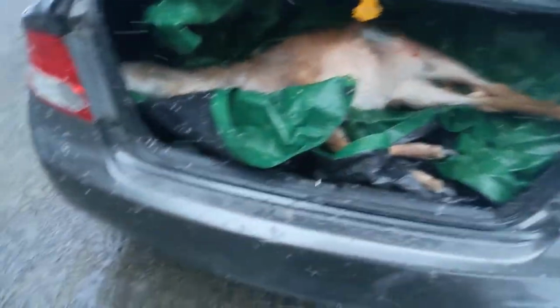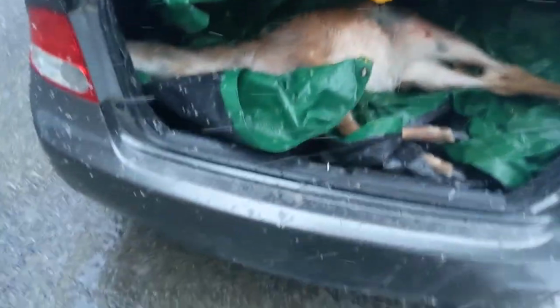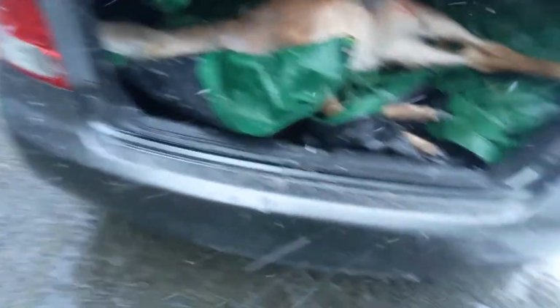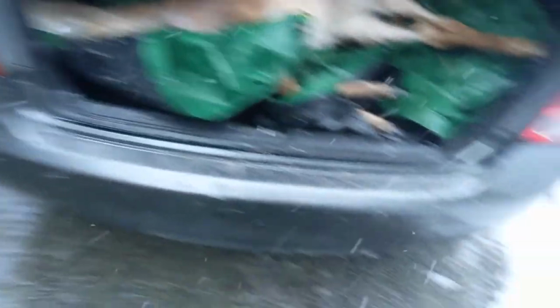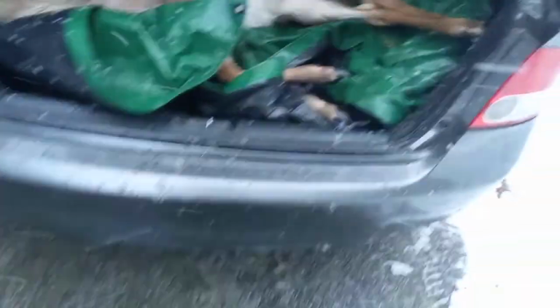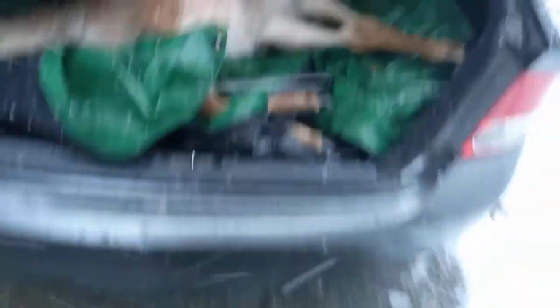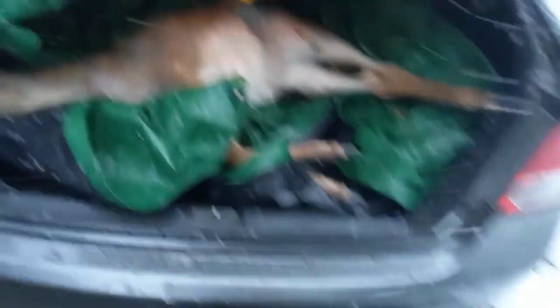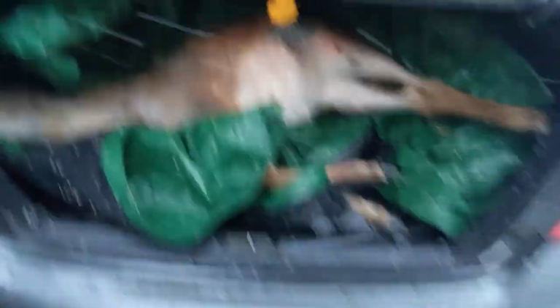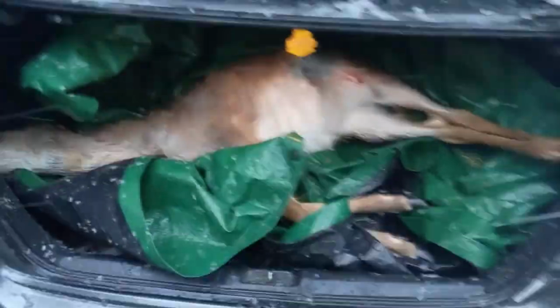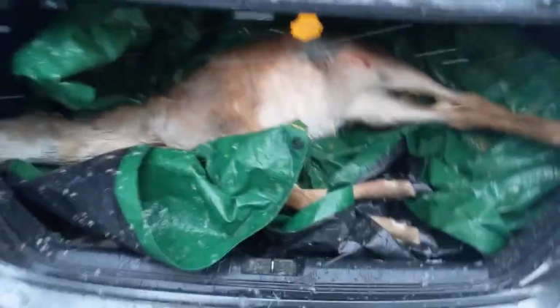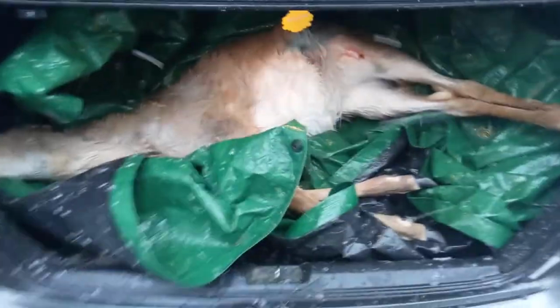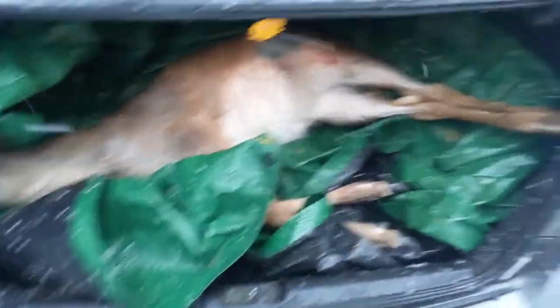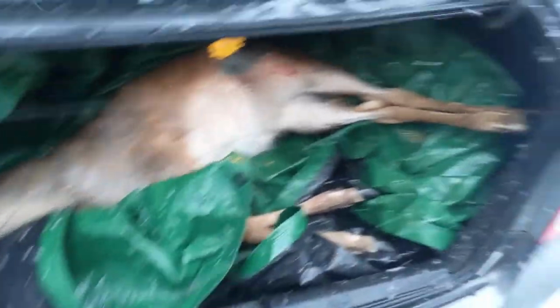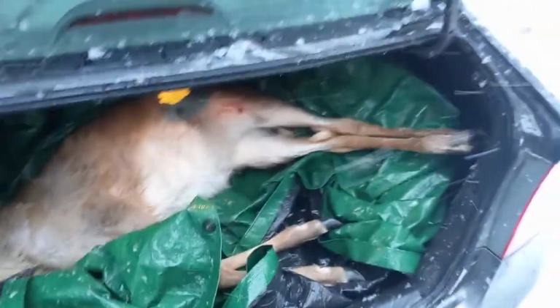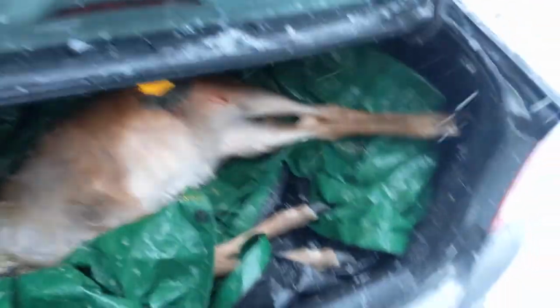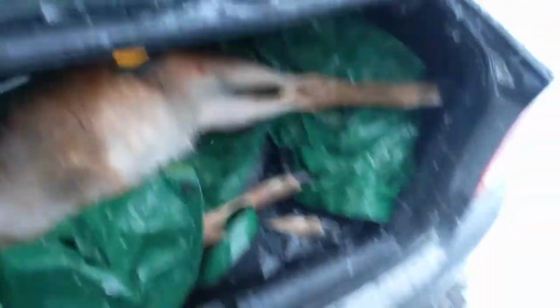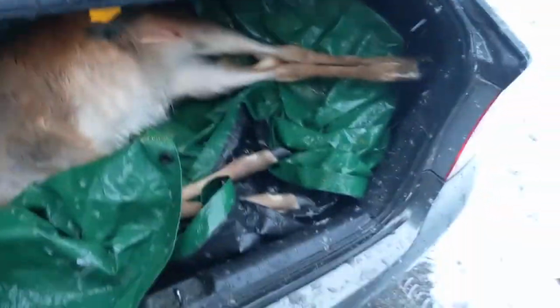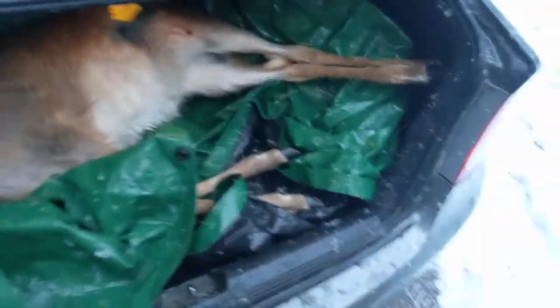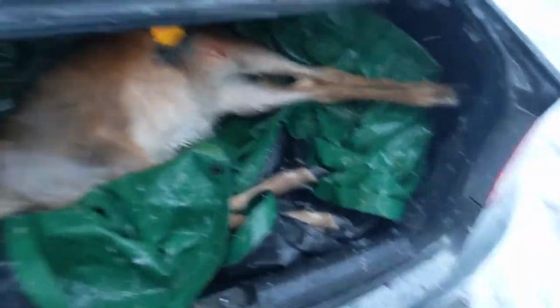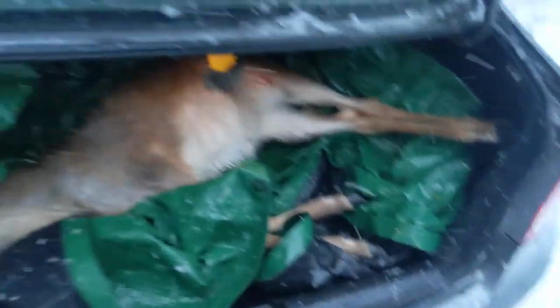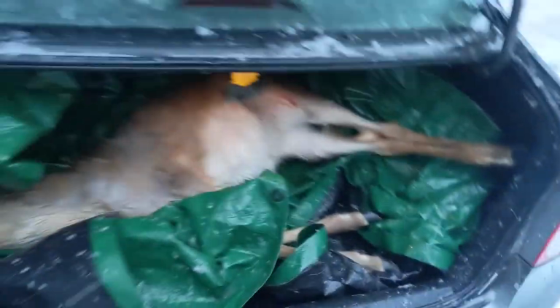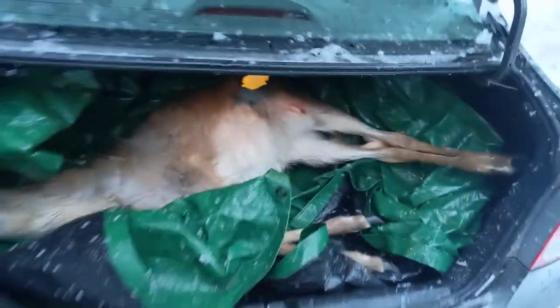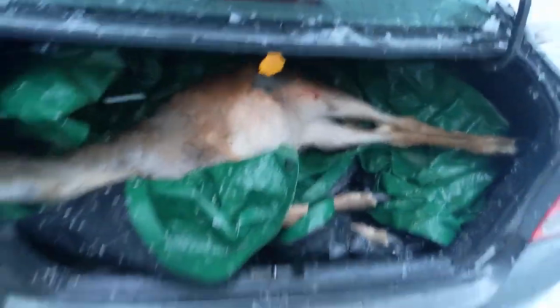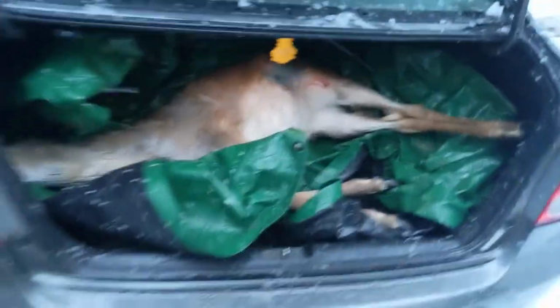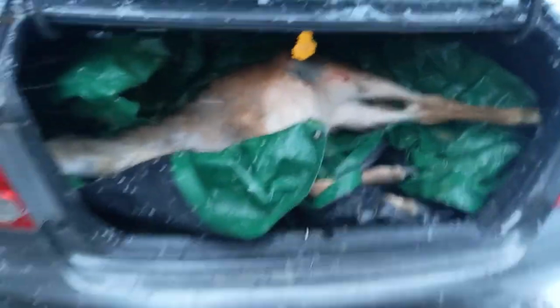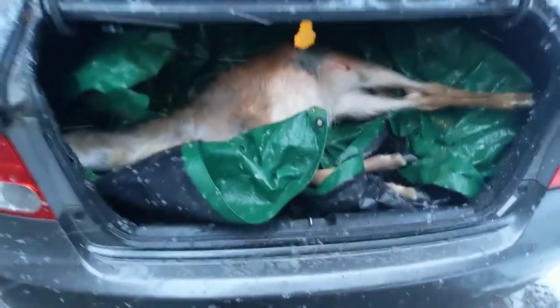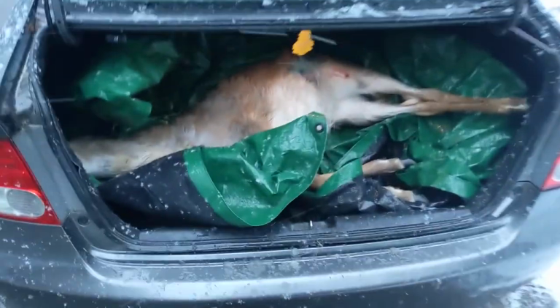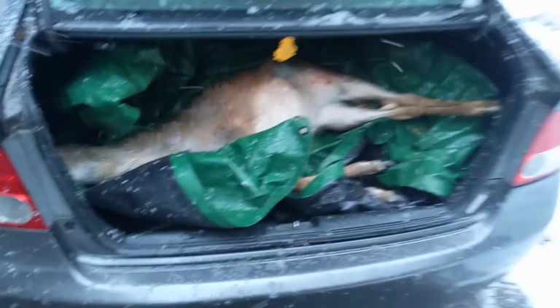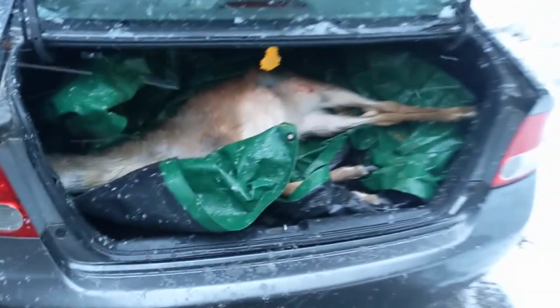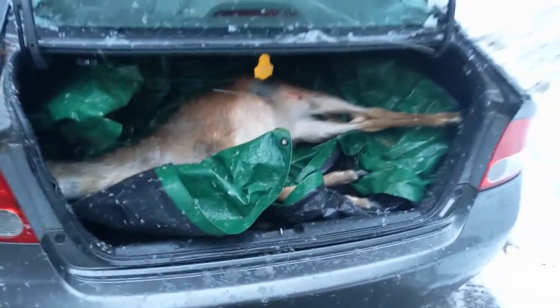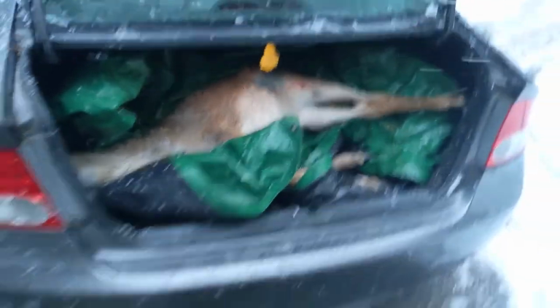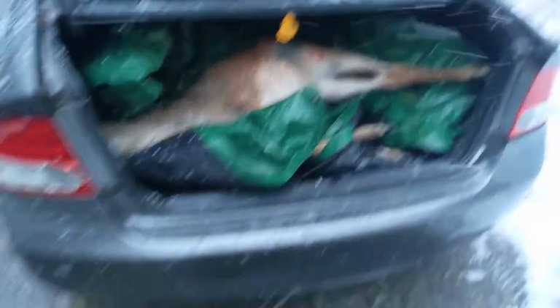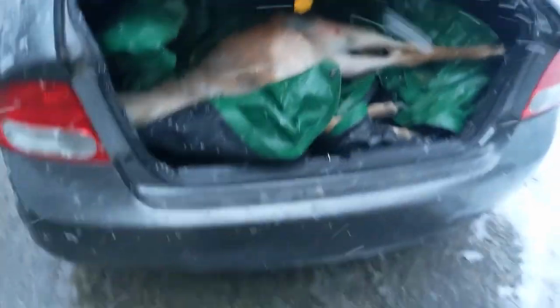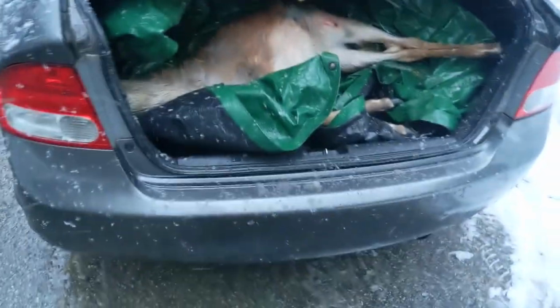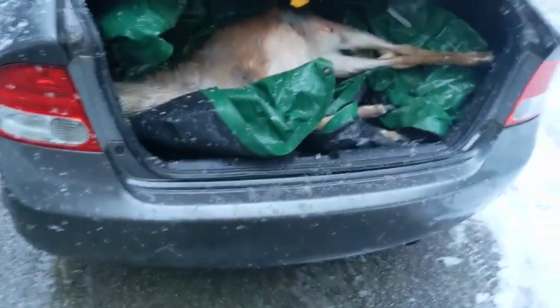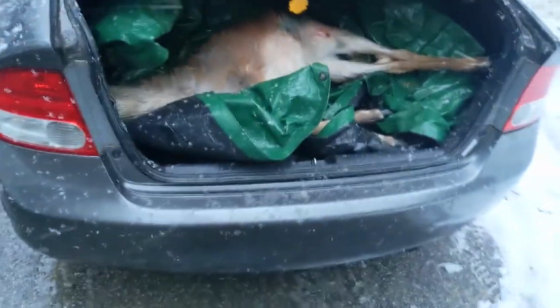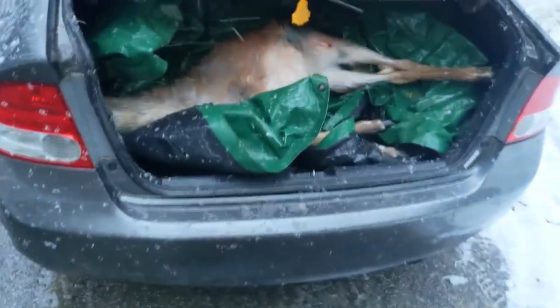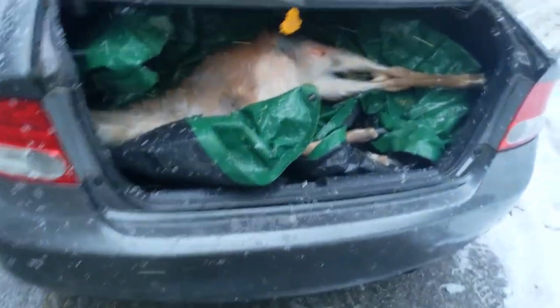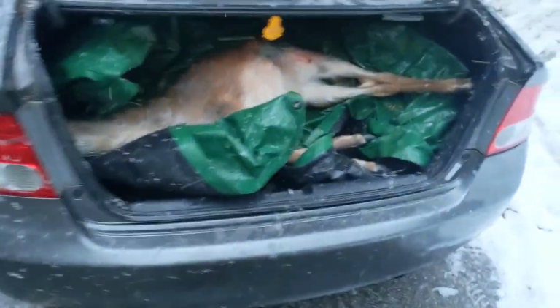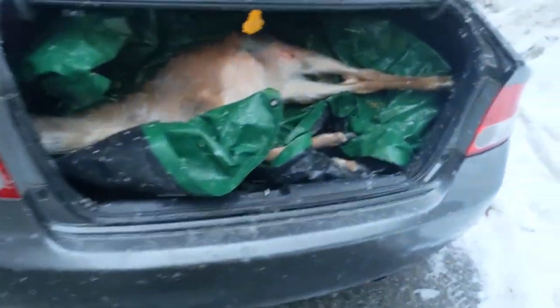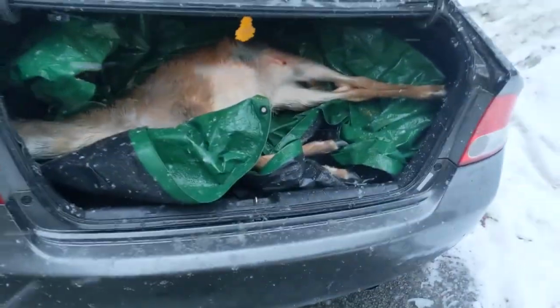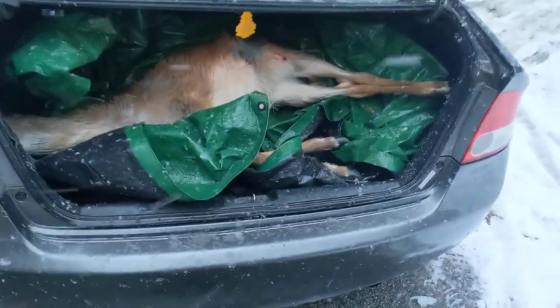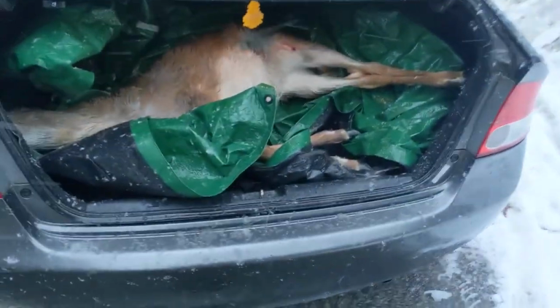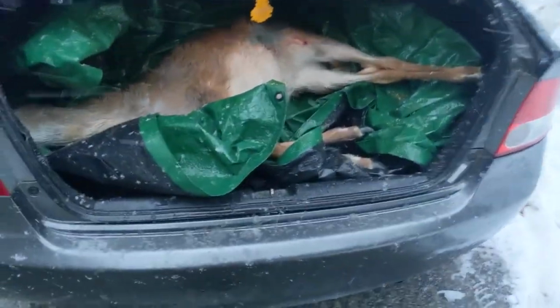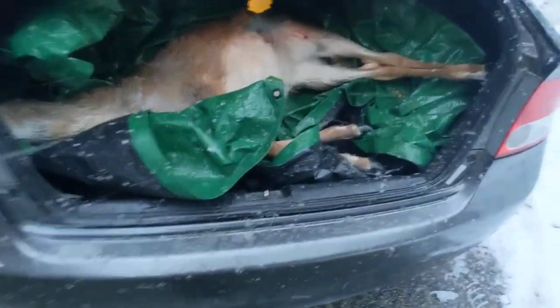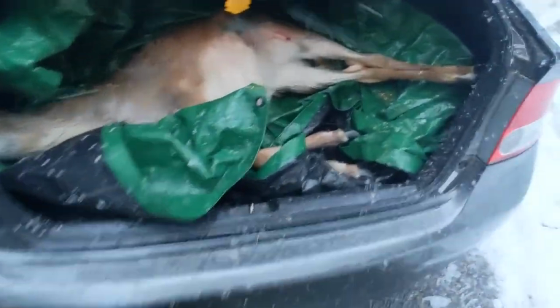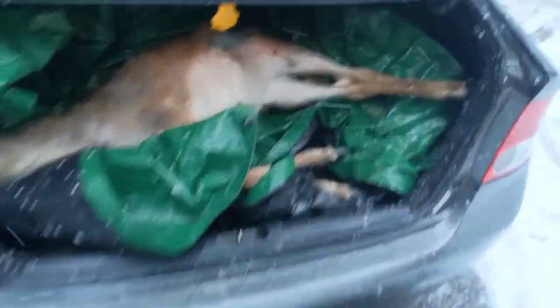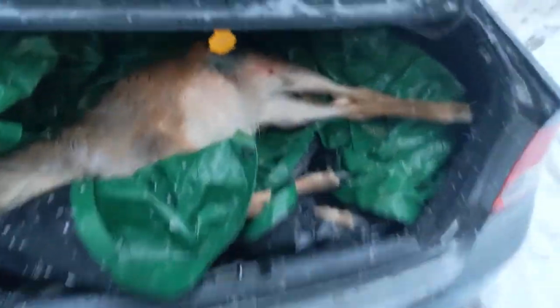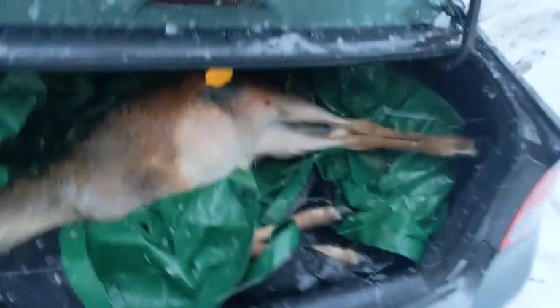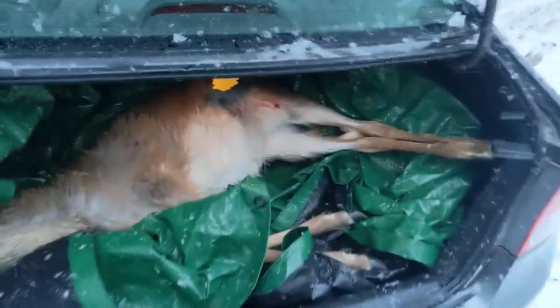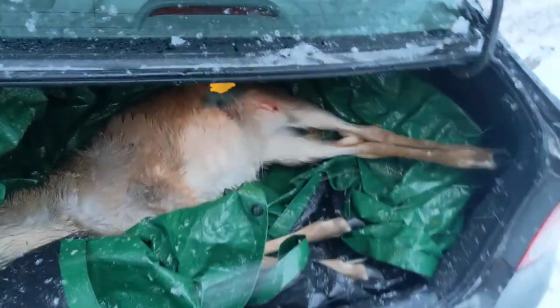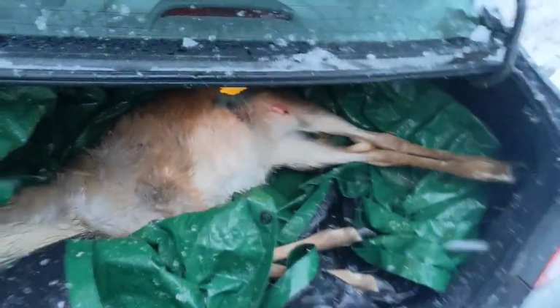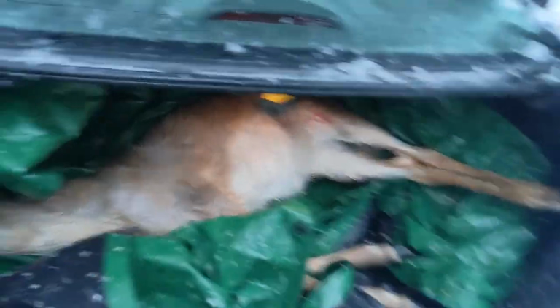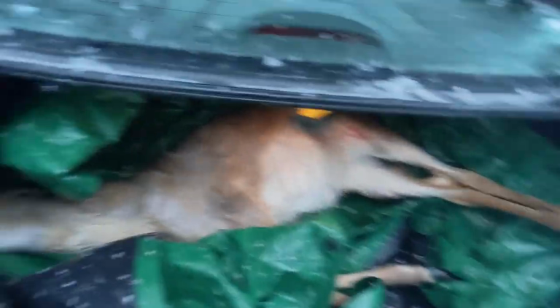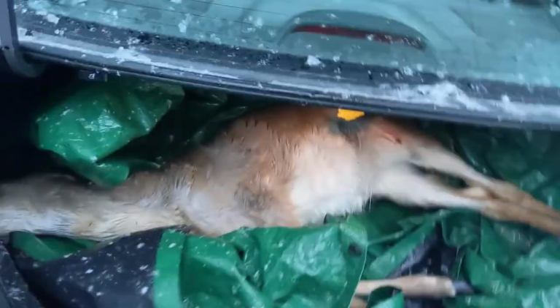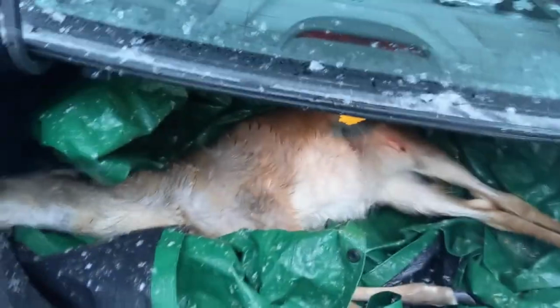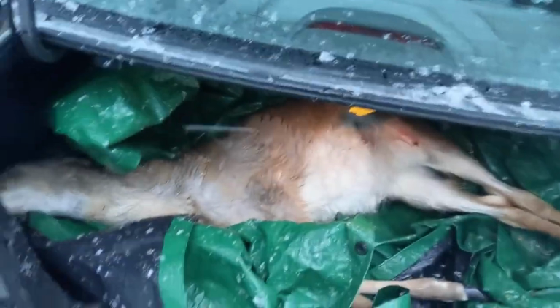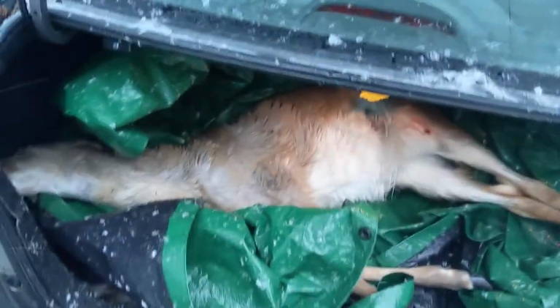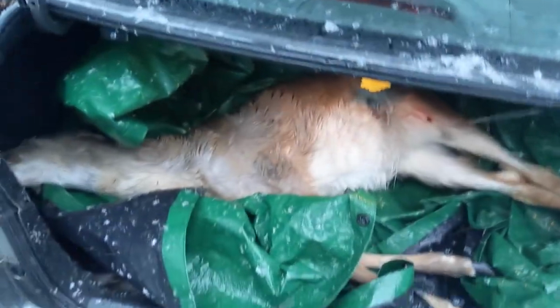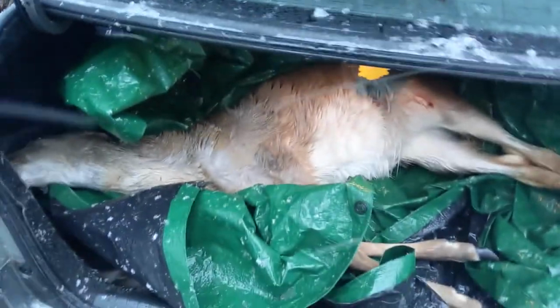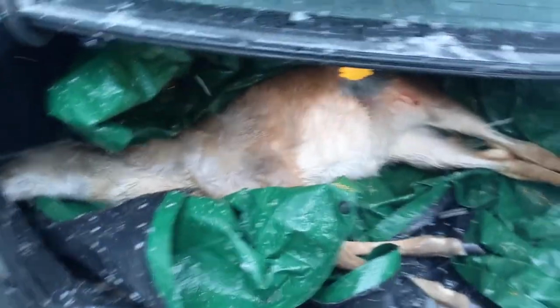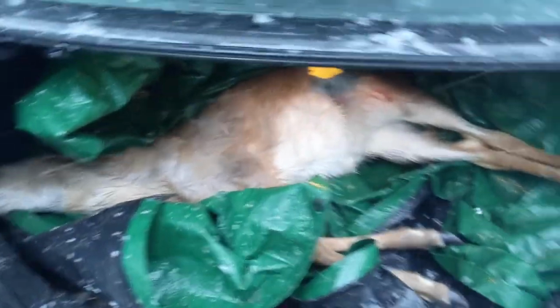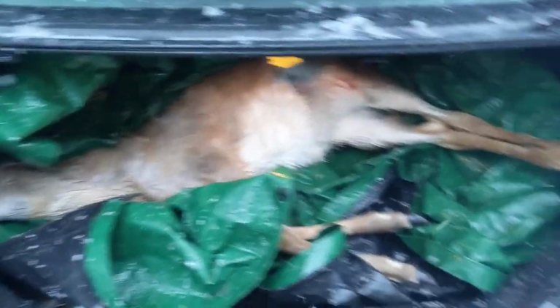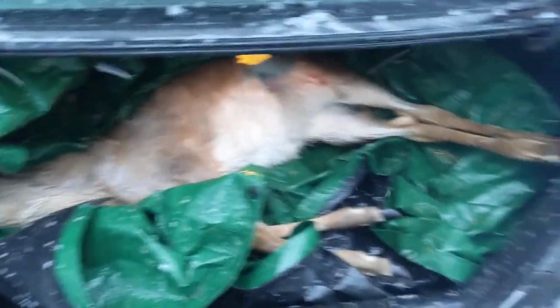That was kind of tricky. Alright, time to bring the deer to a place of disposal.